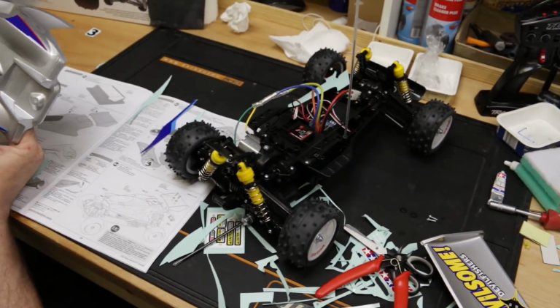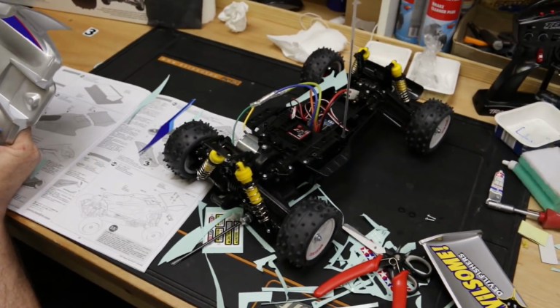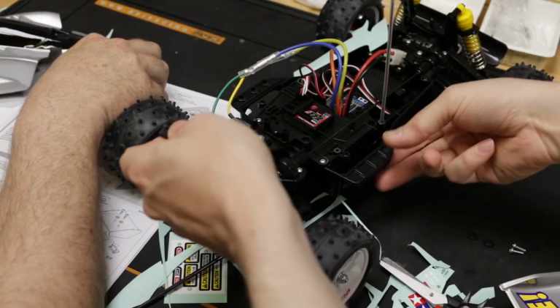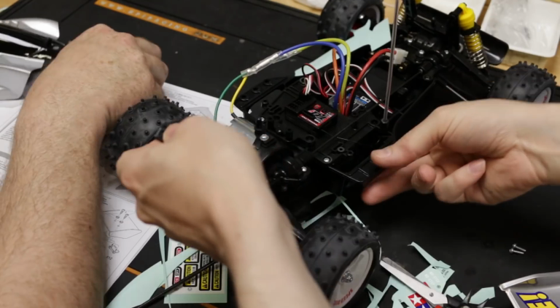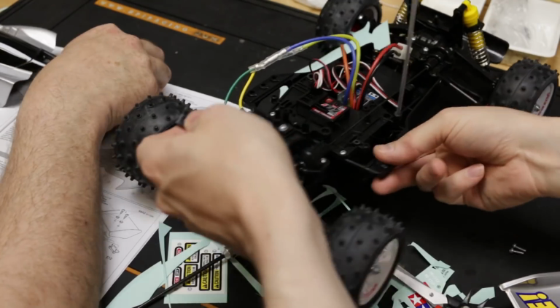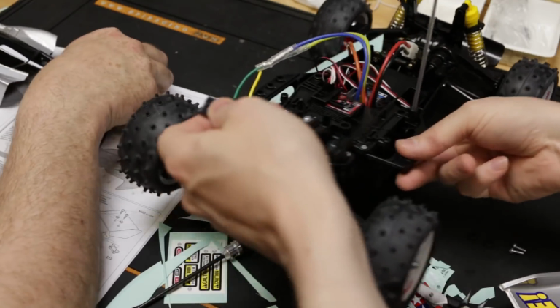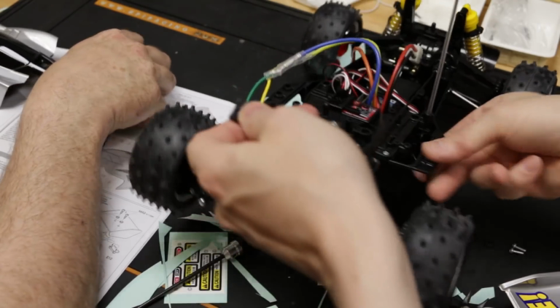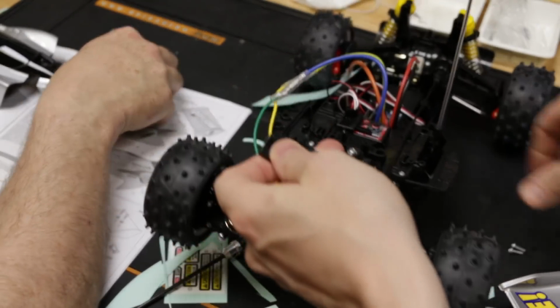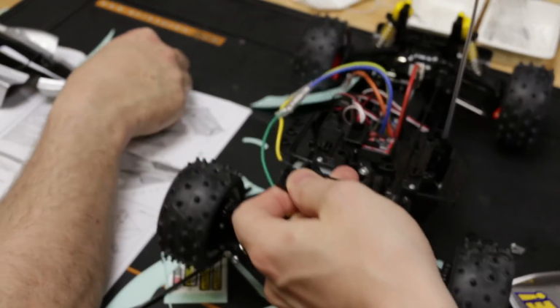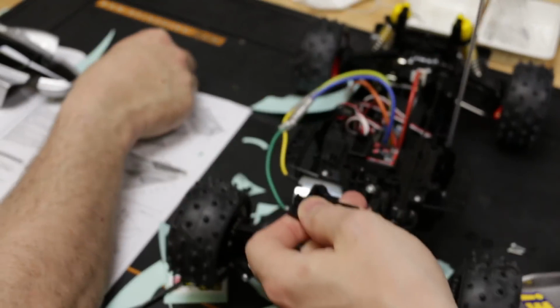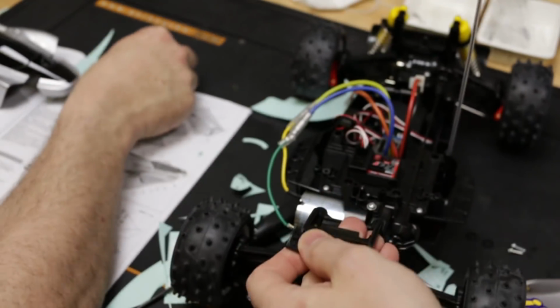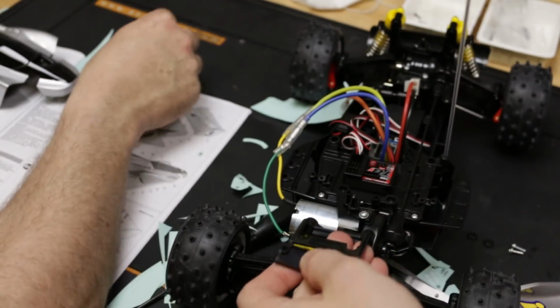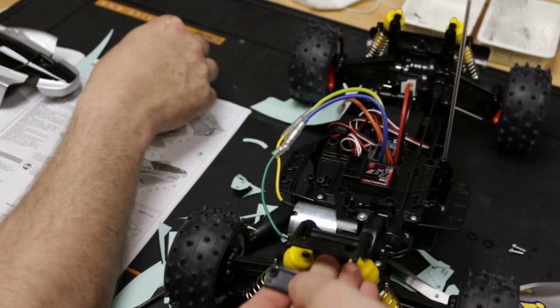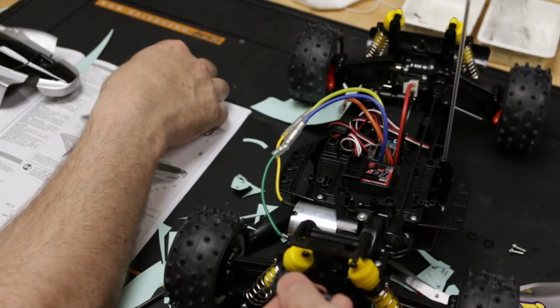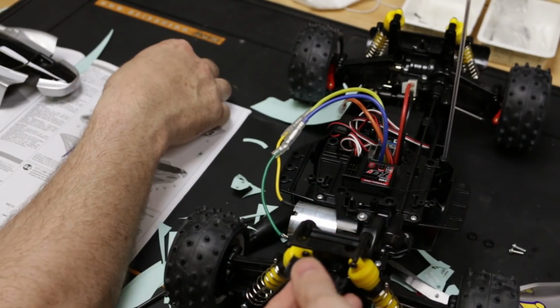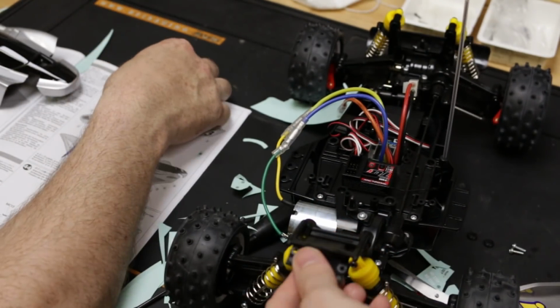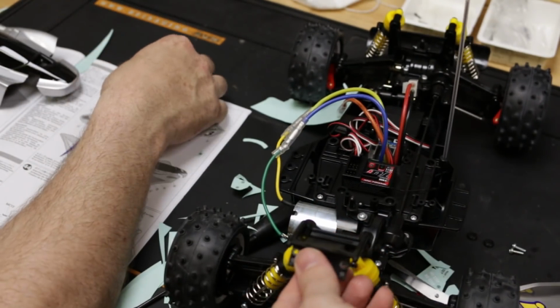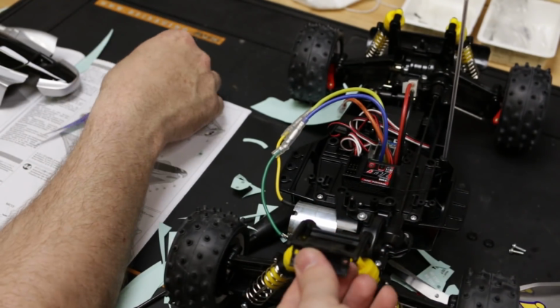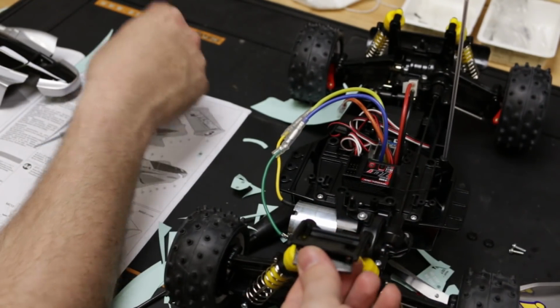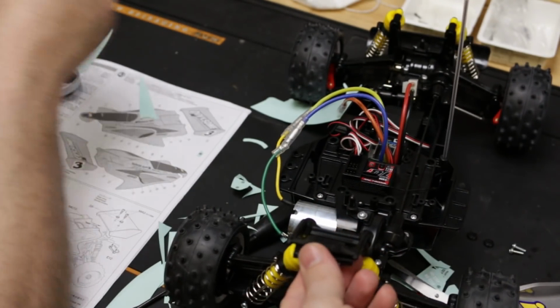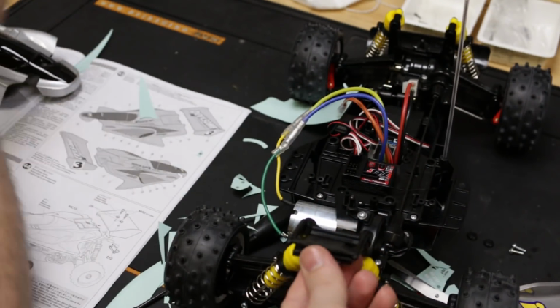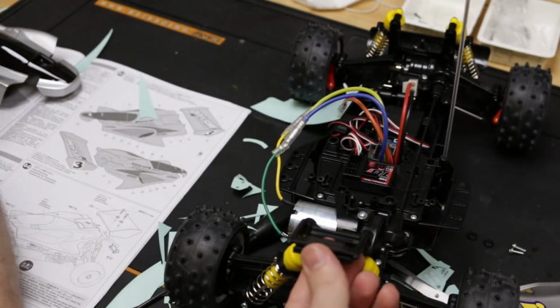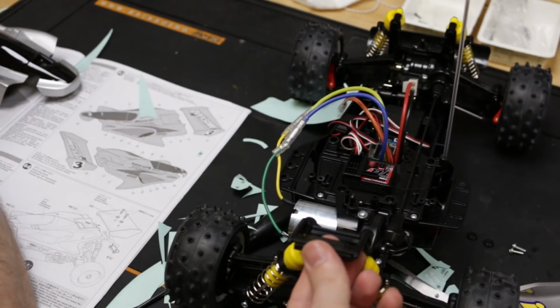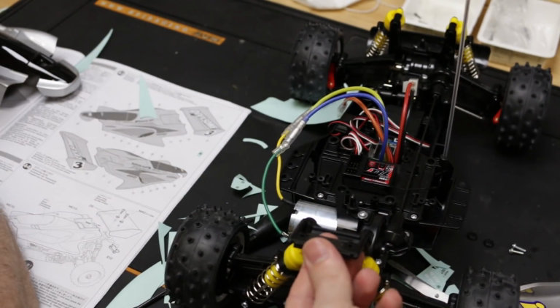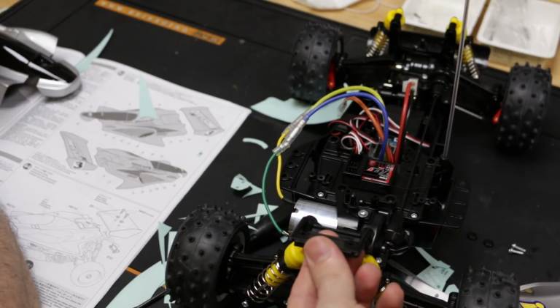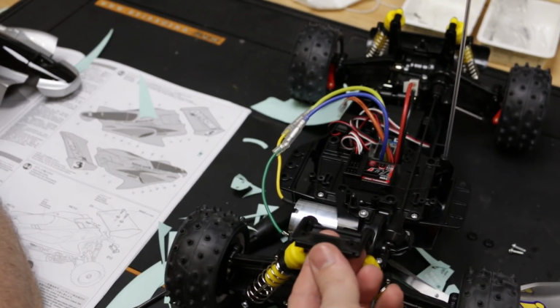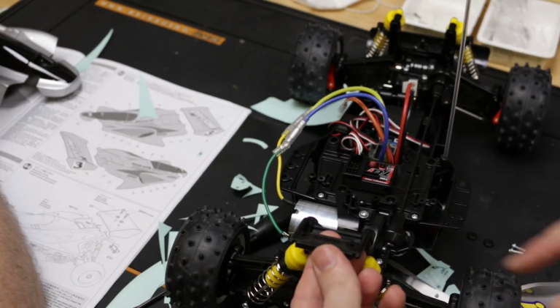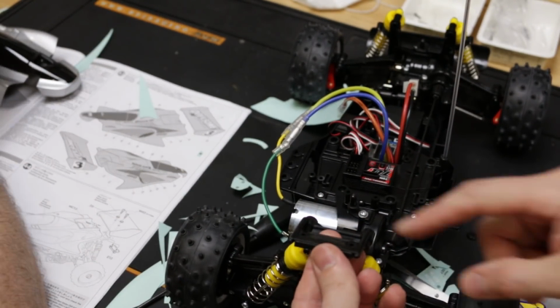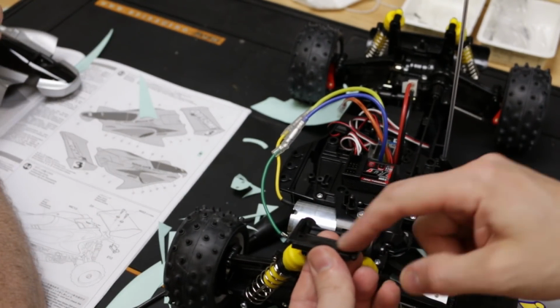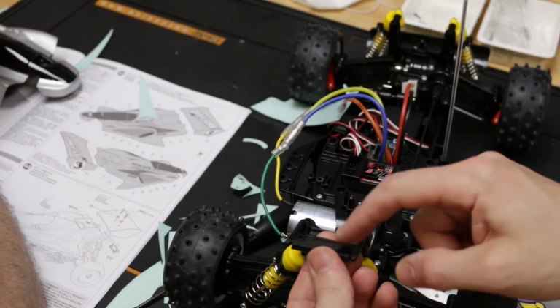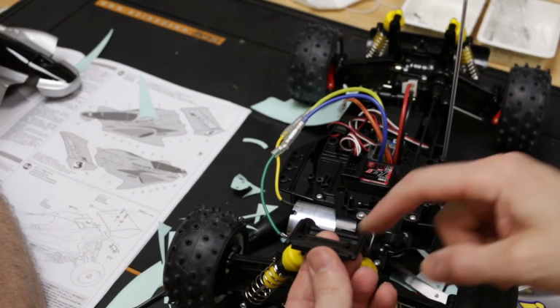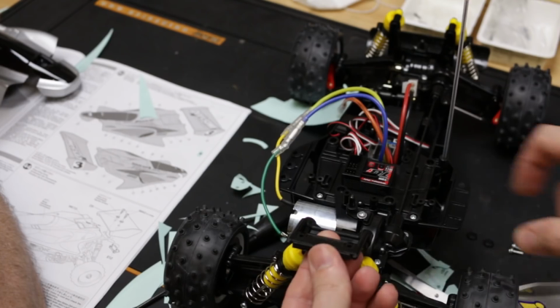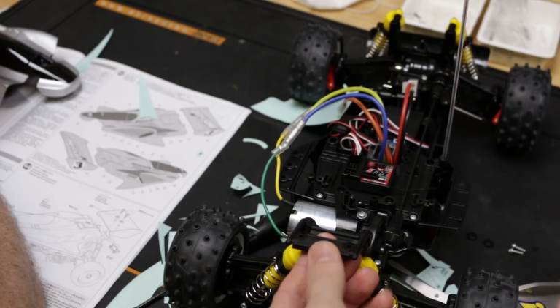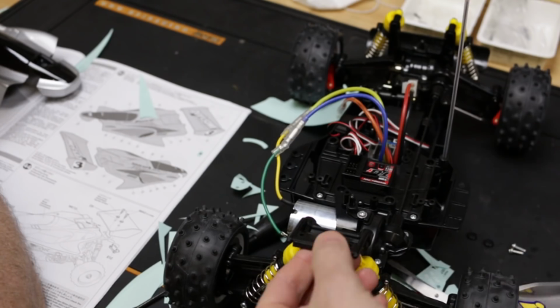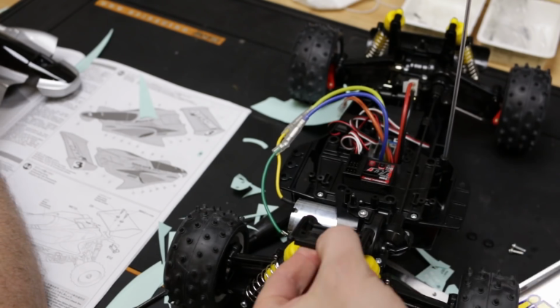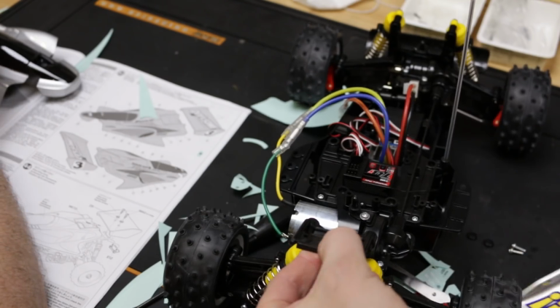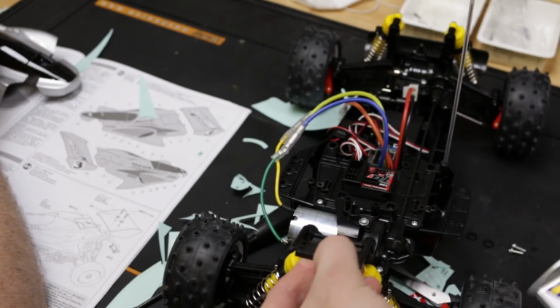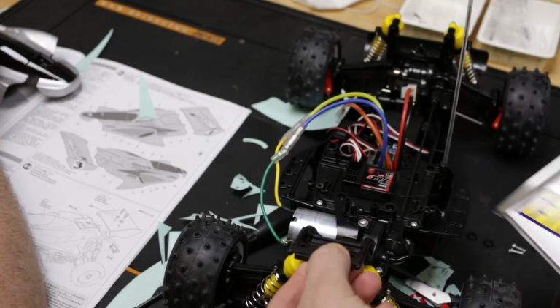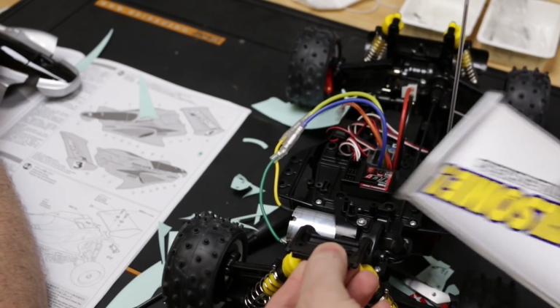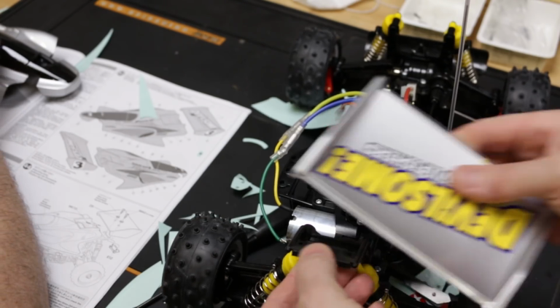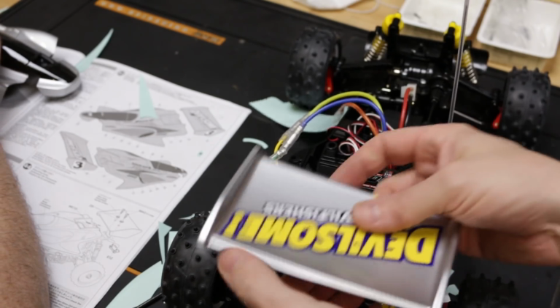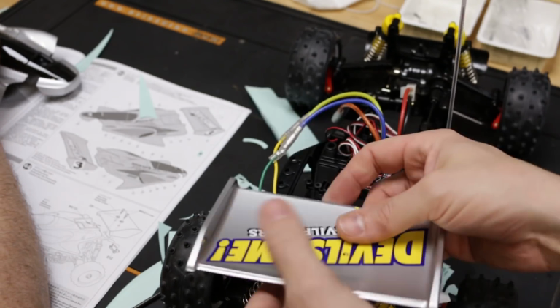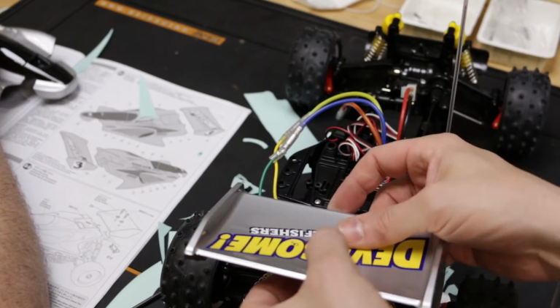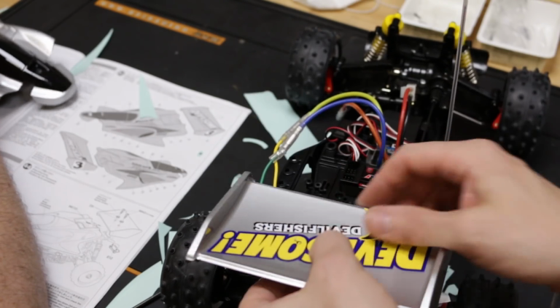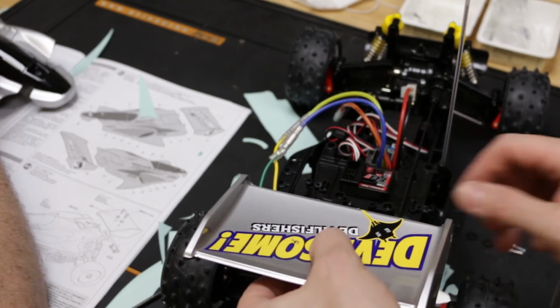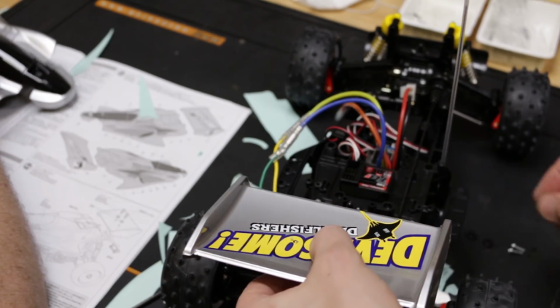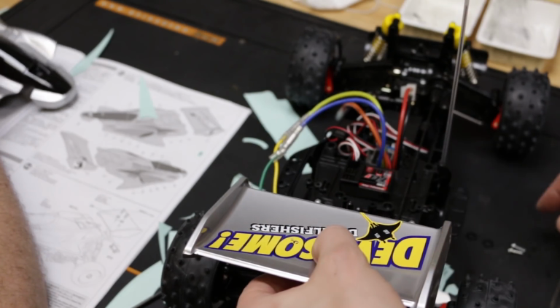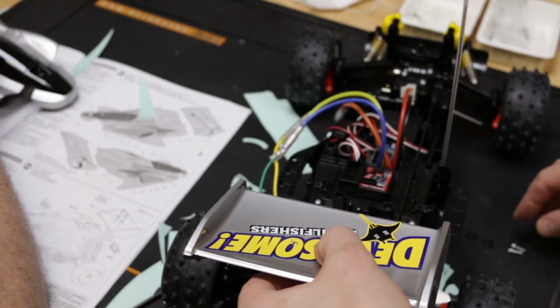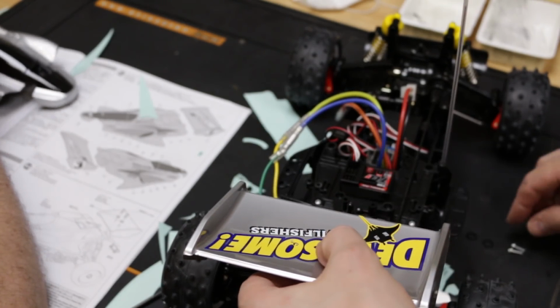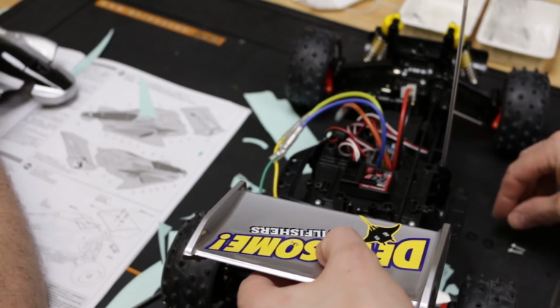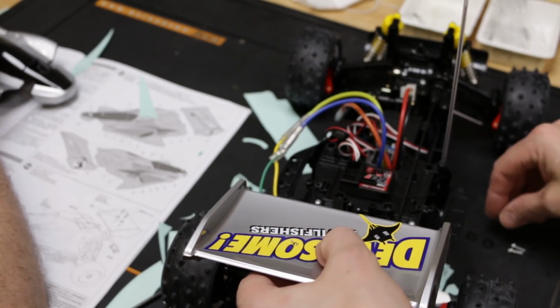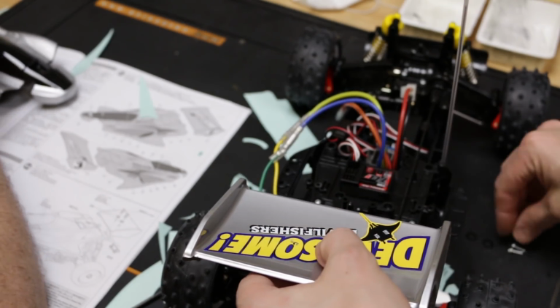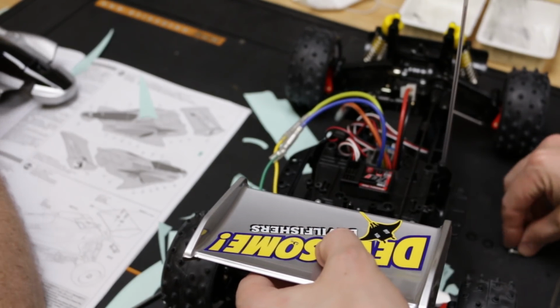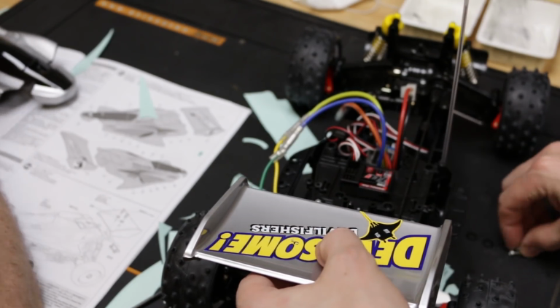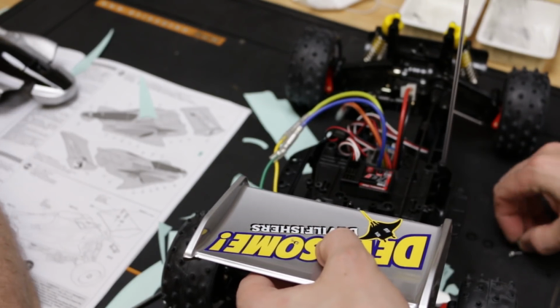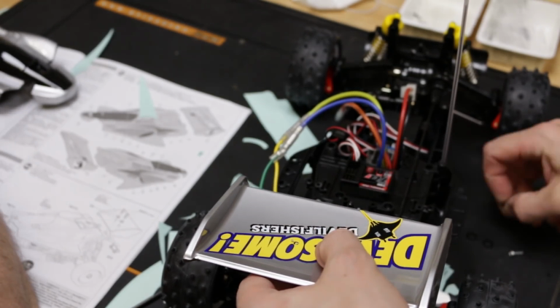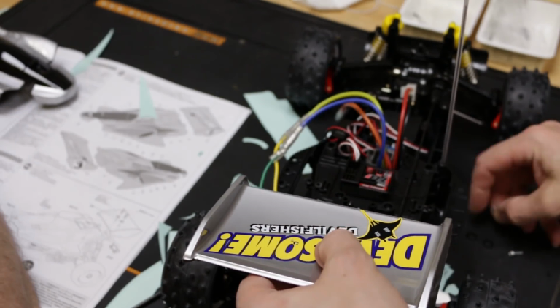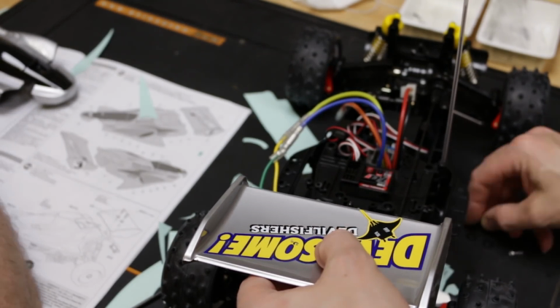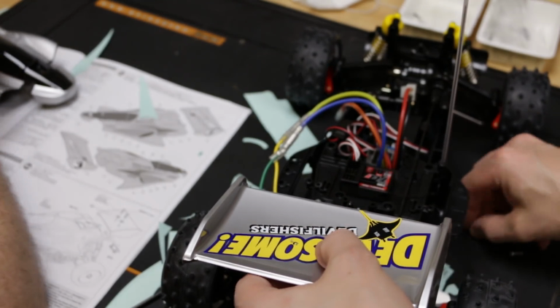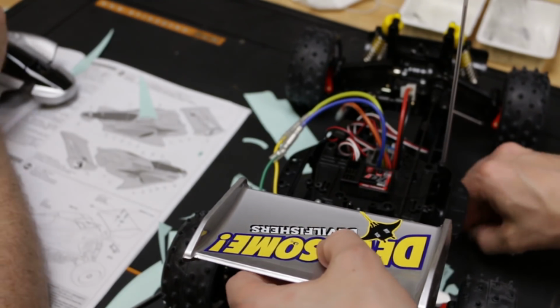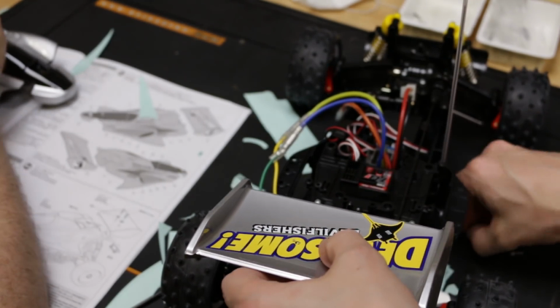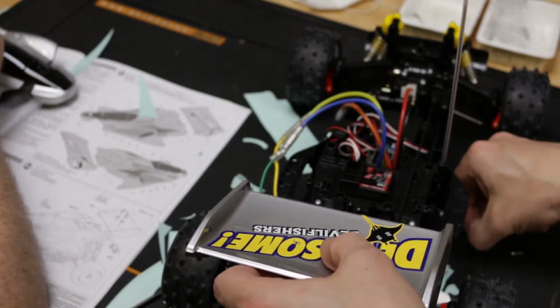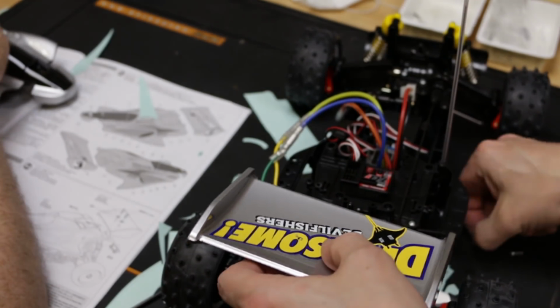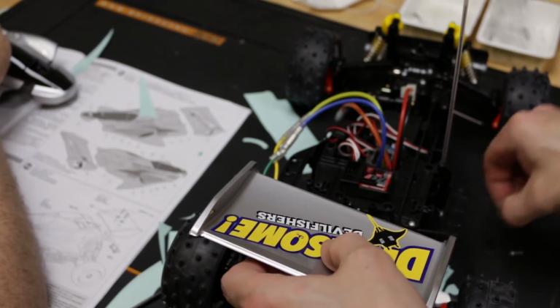Anyway, we can put the rear wing on now. I remember back in the day this little thing here — when it used to crash it used to come off and take the whole wing off with it.